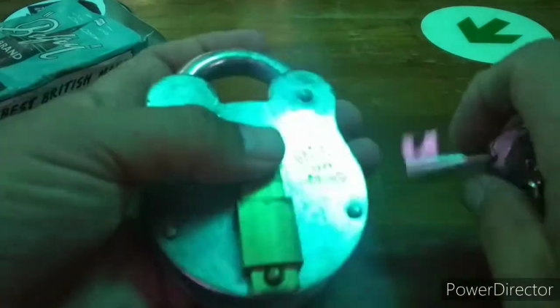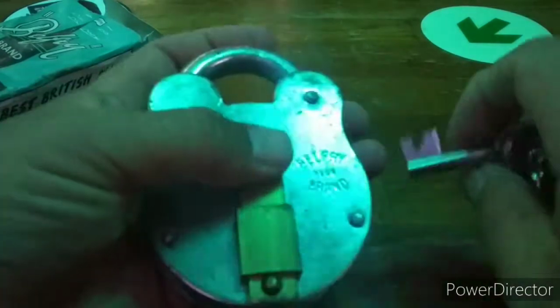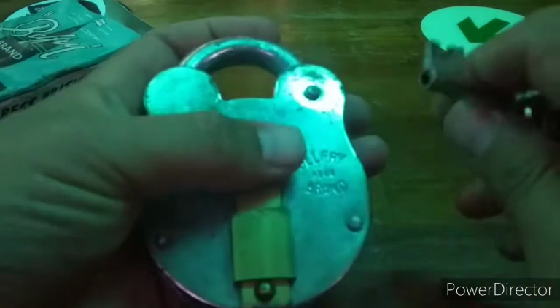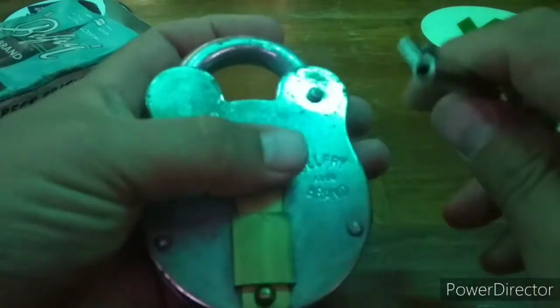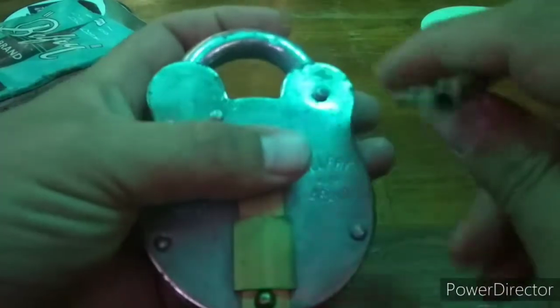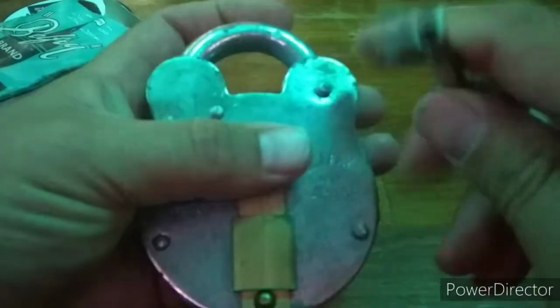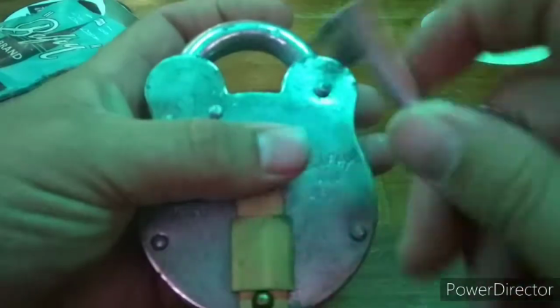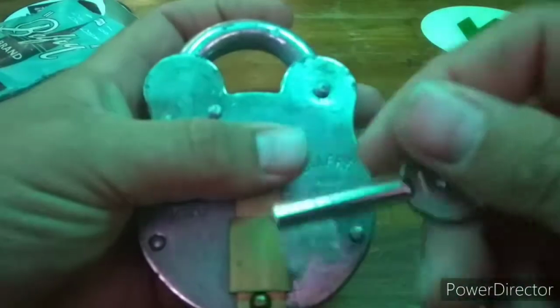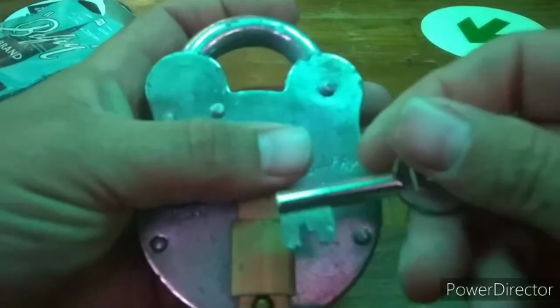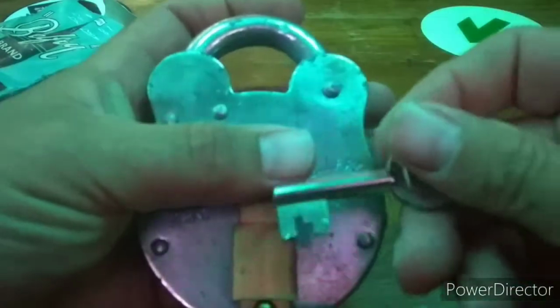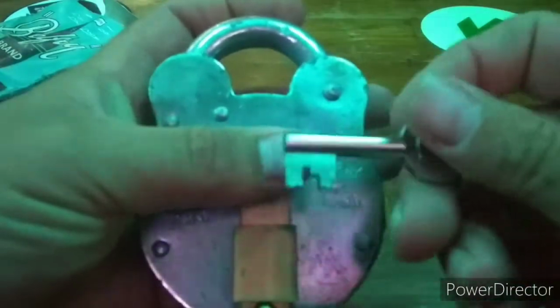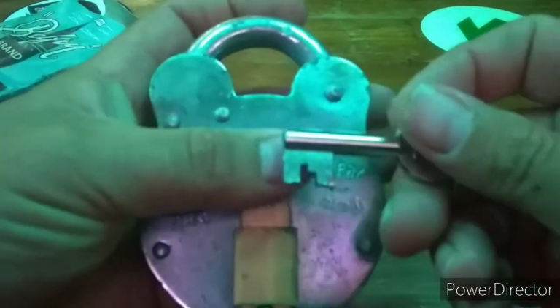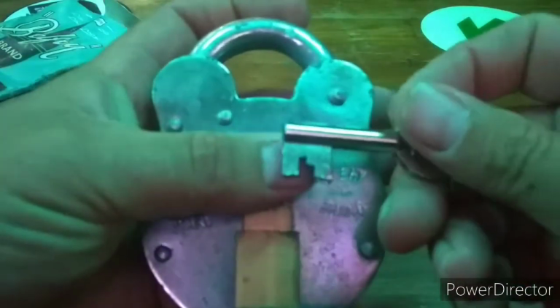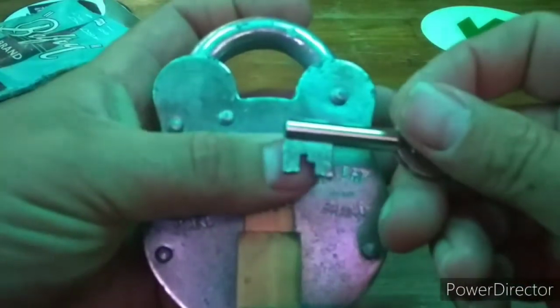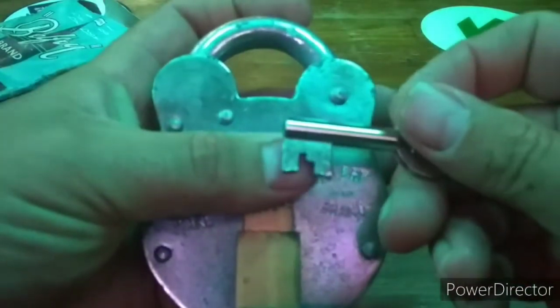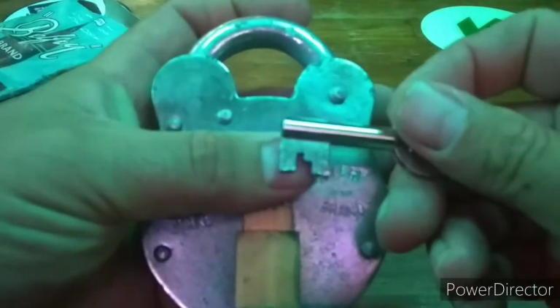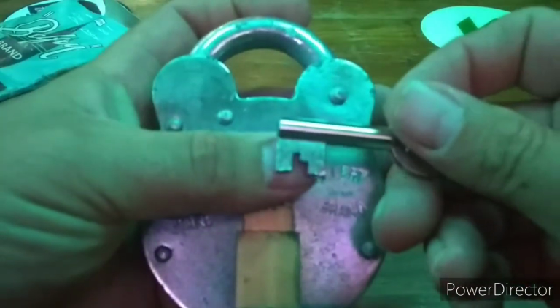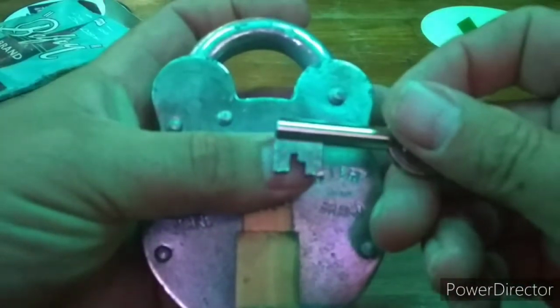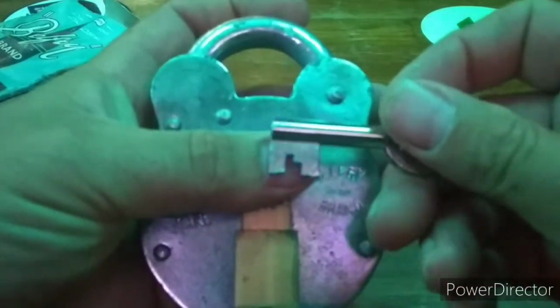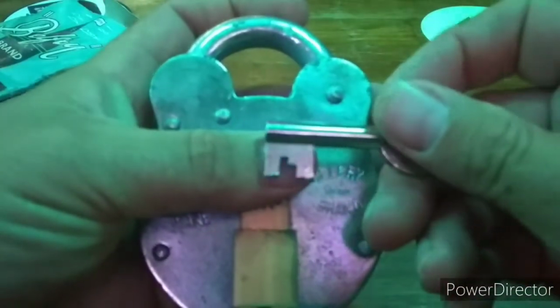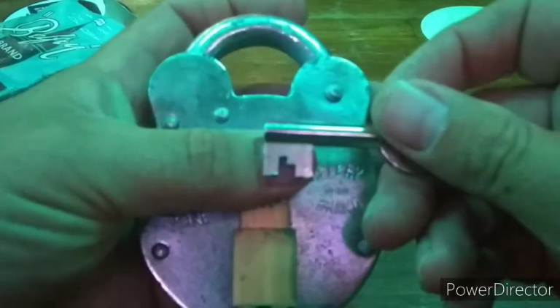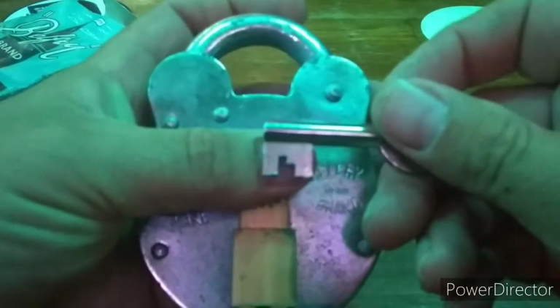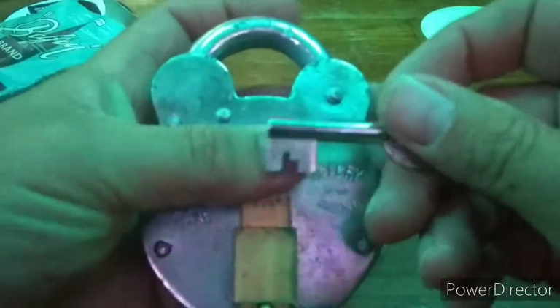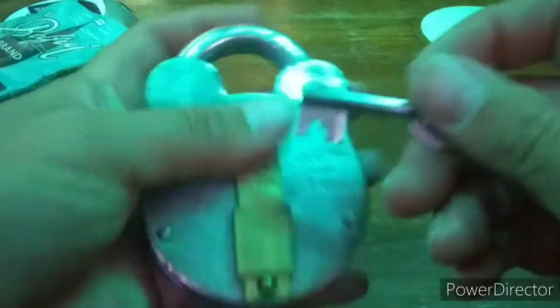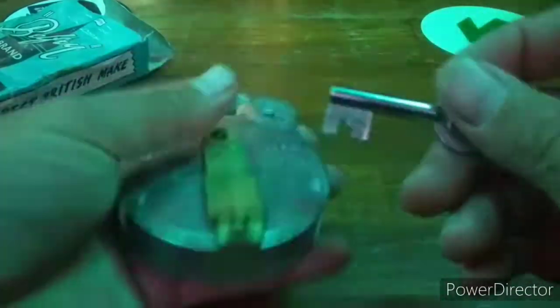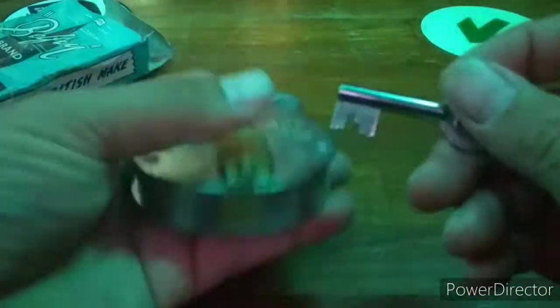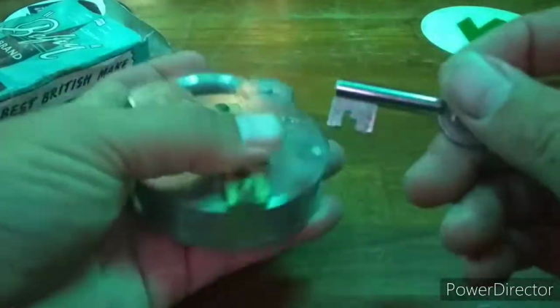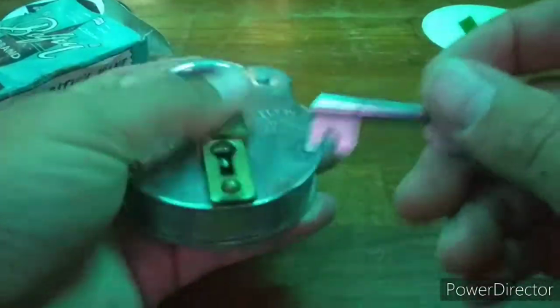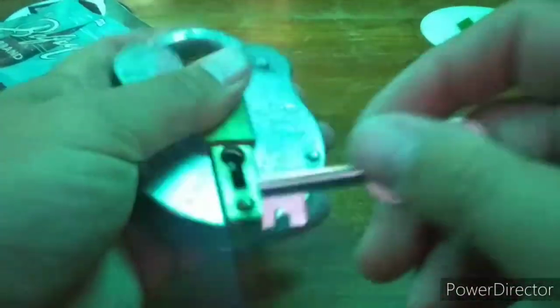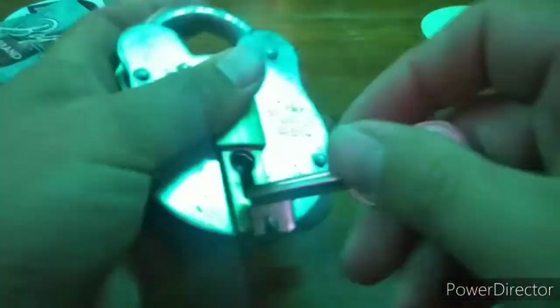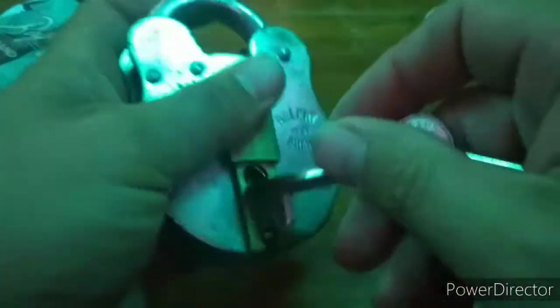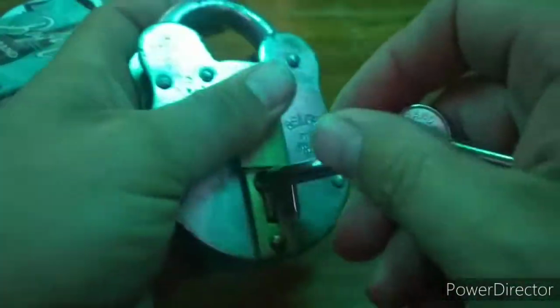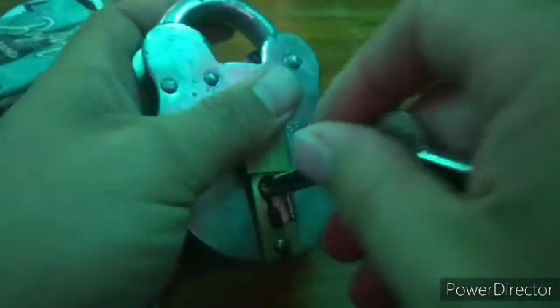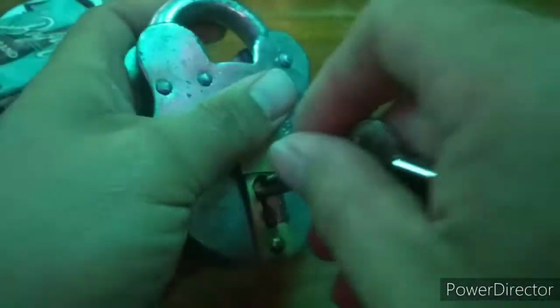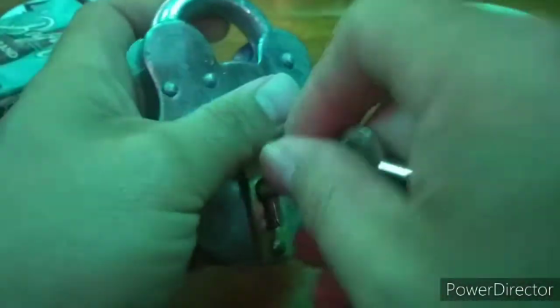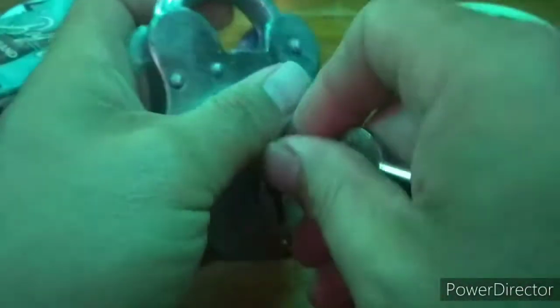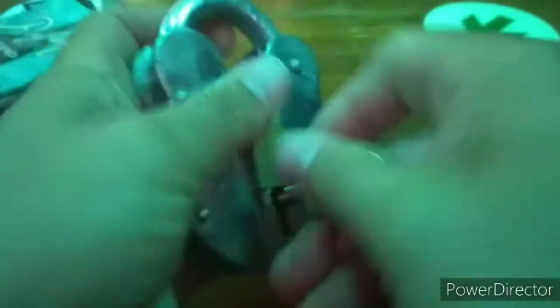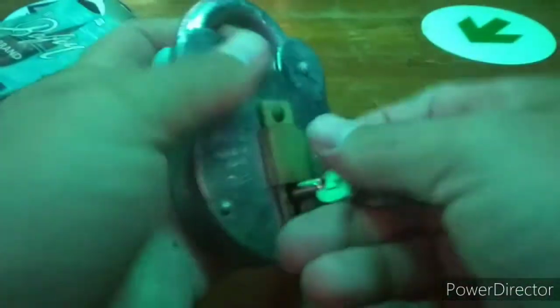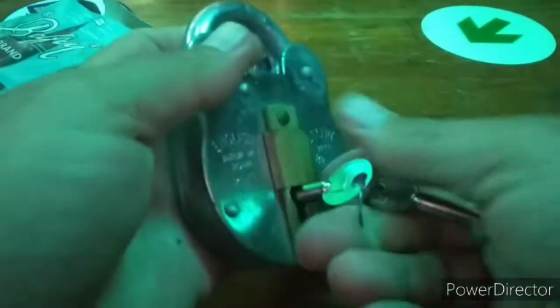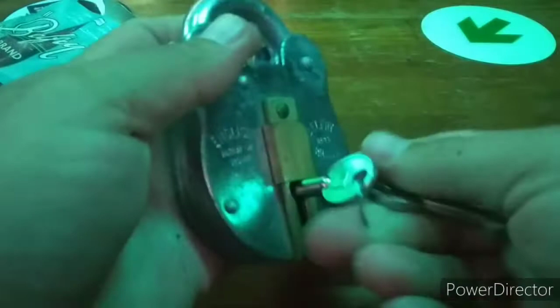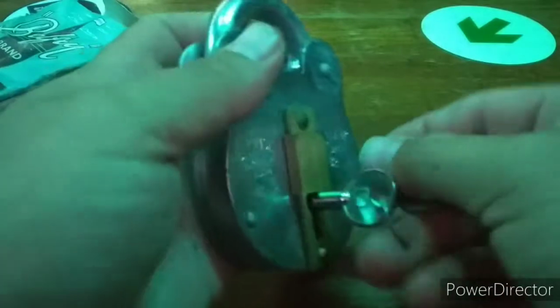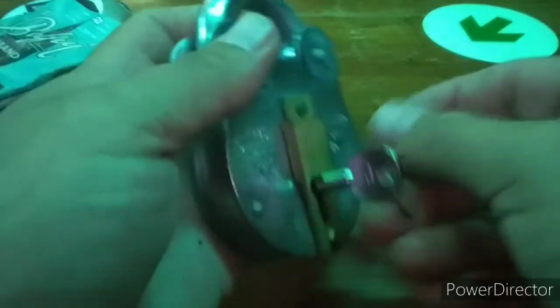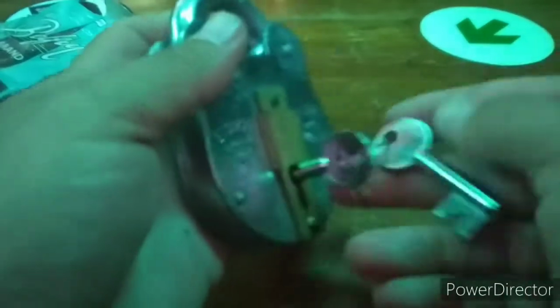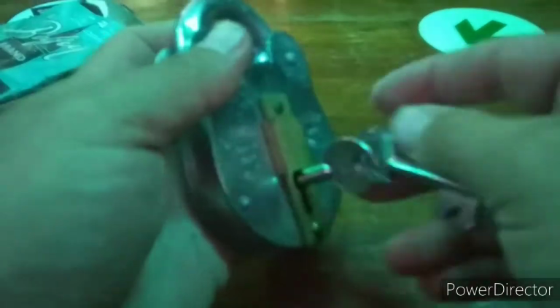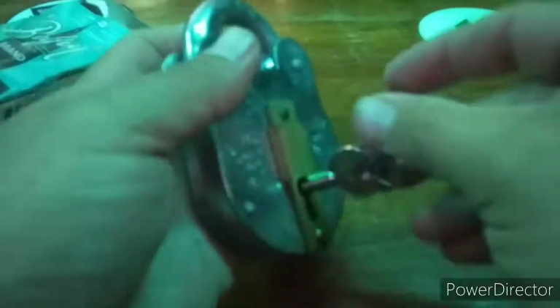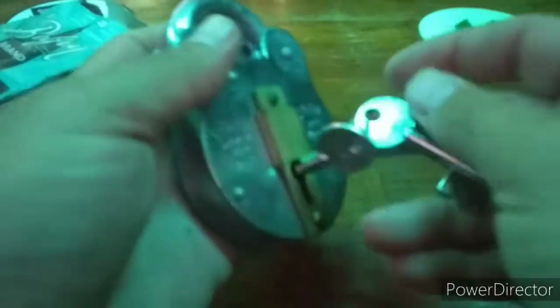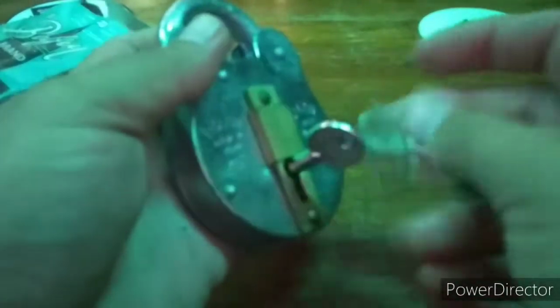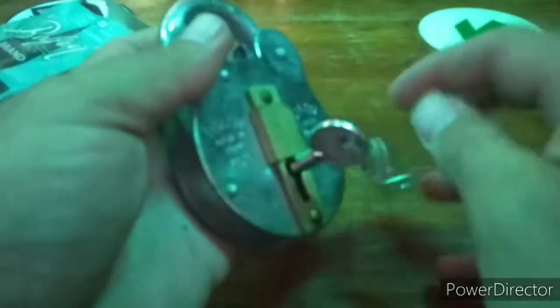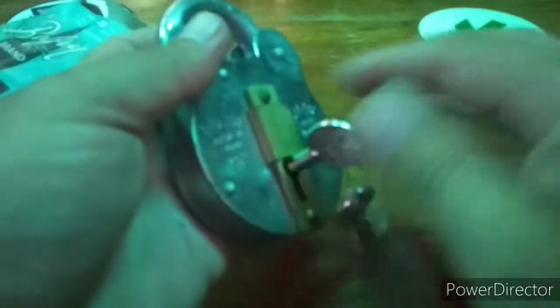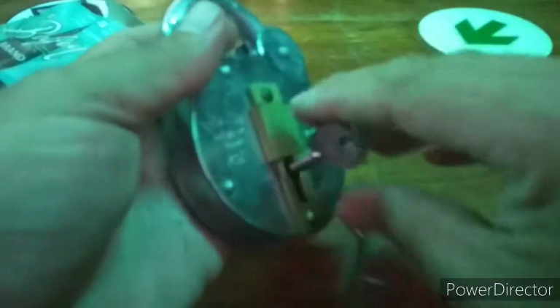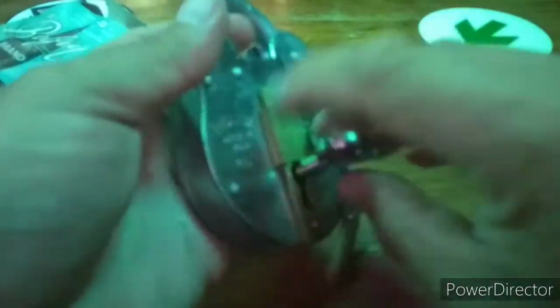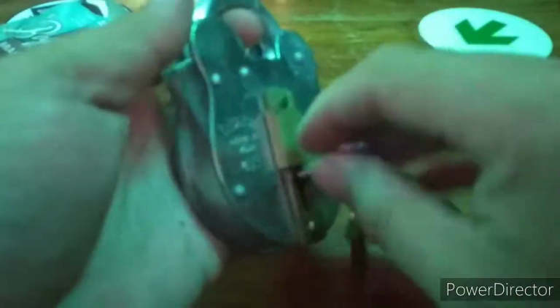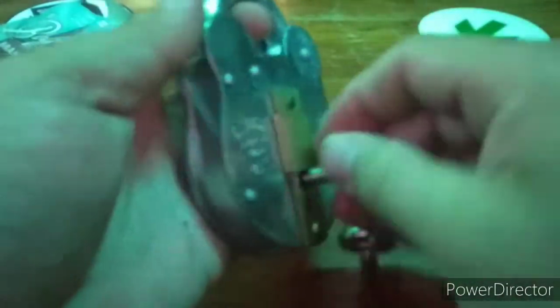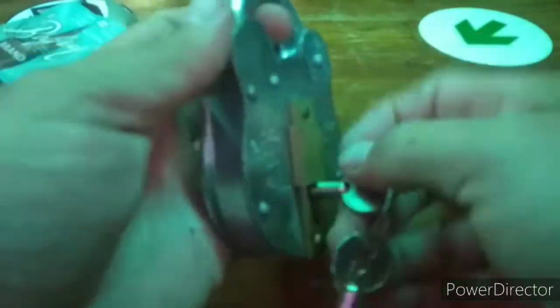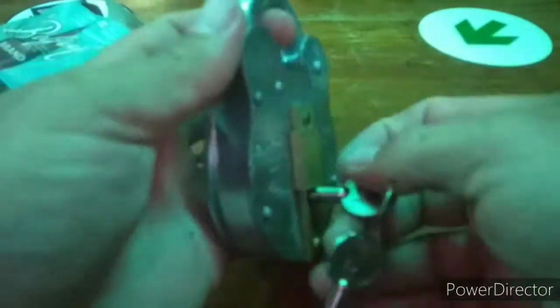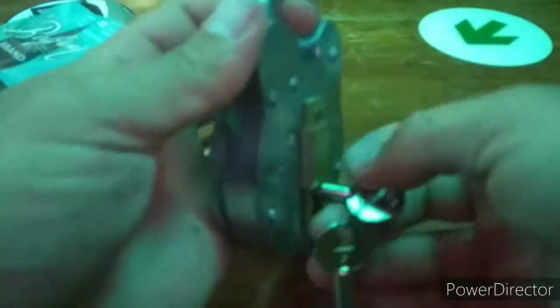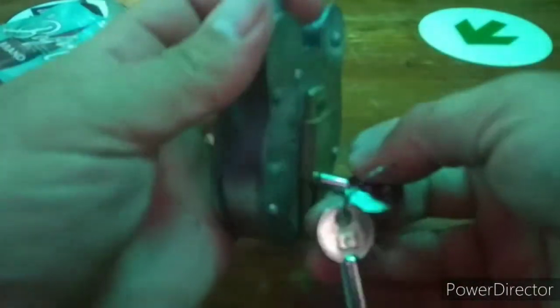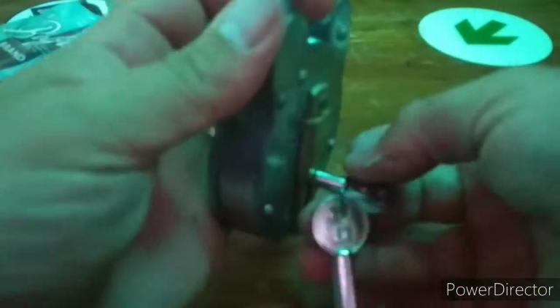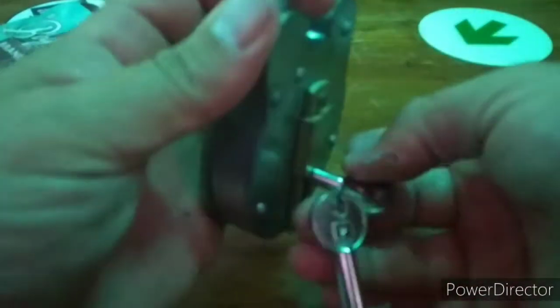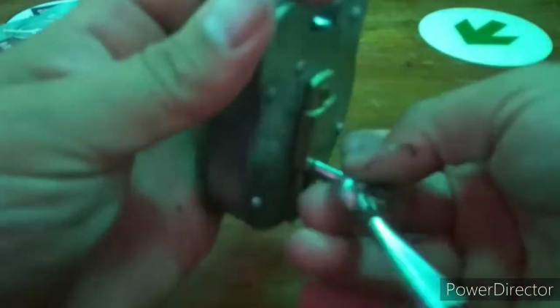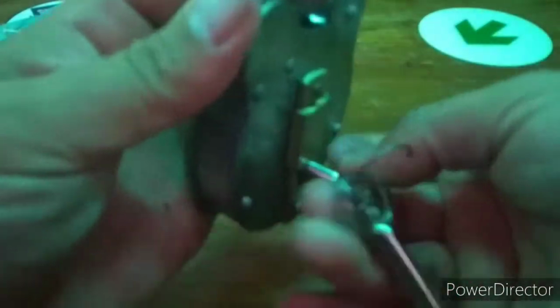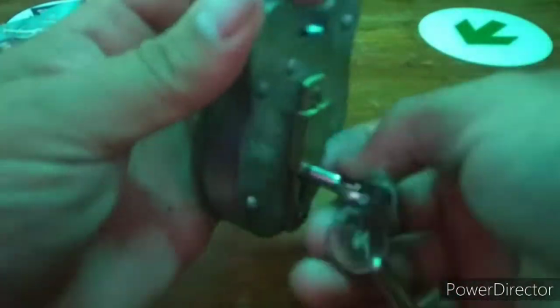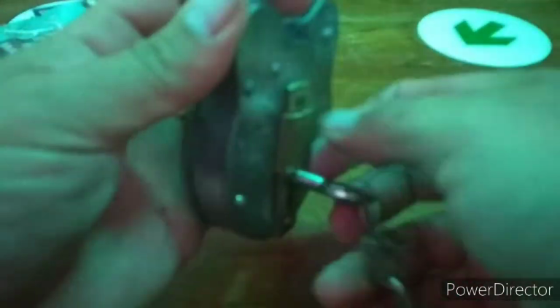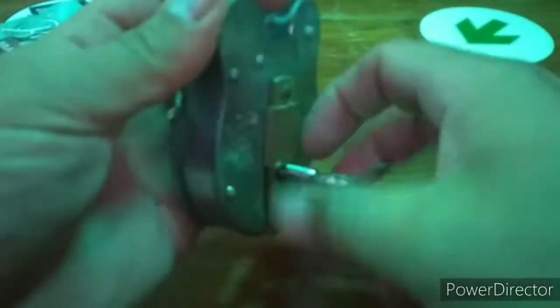There is nothing like a new lever lock. The spring on the bolt is very strong and requires a lot of positive force to open it.